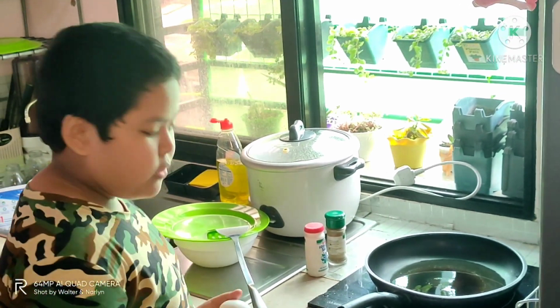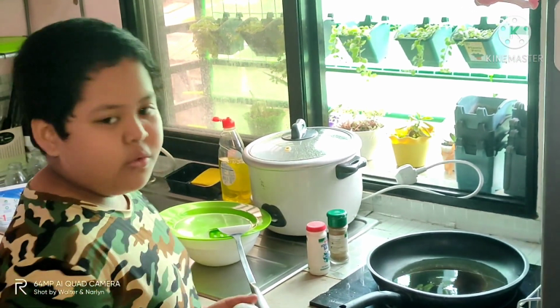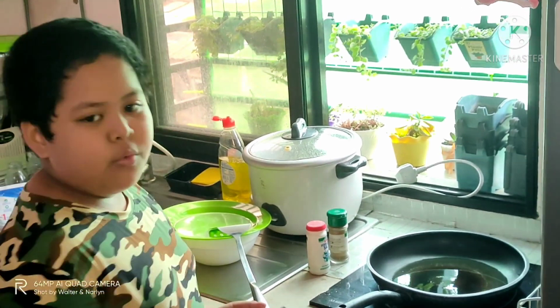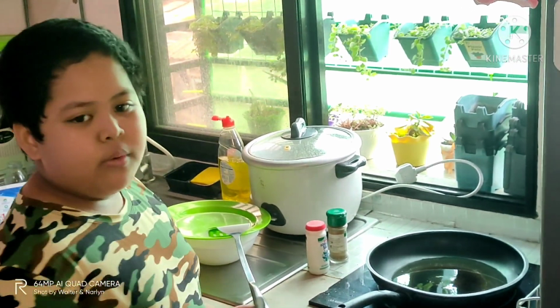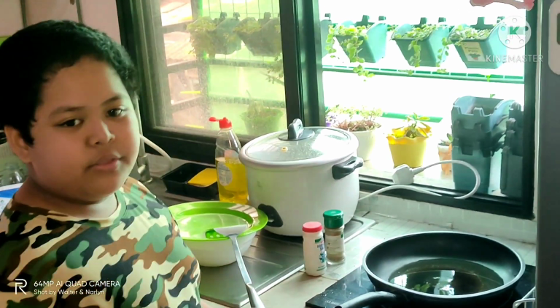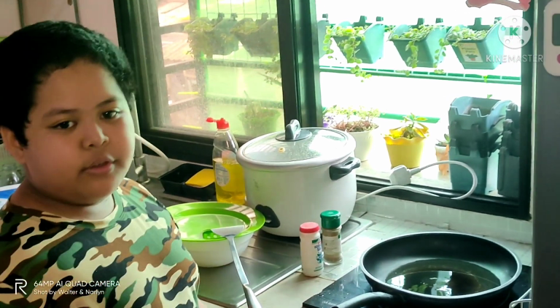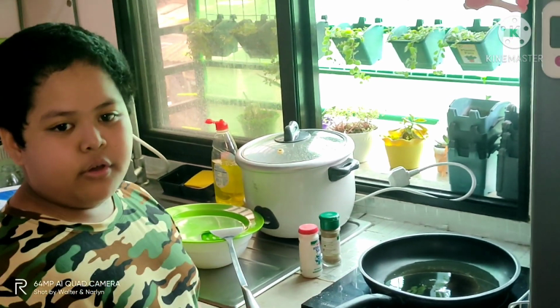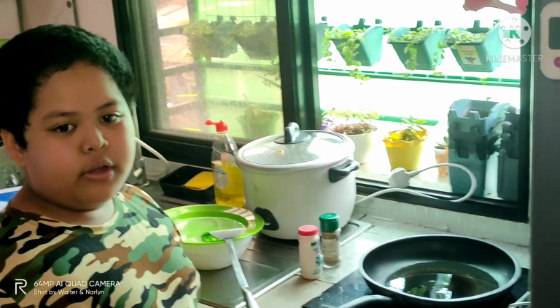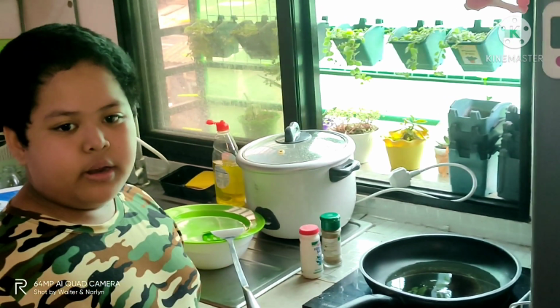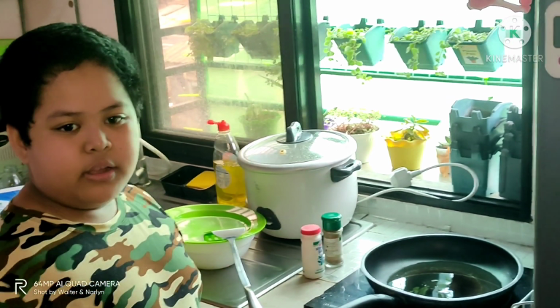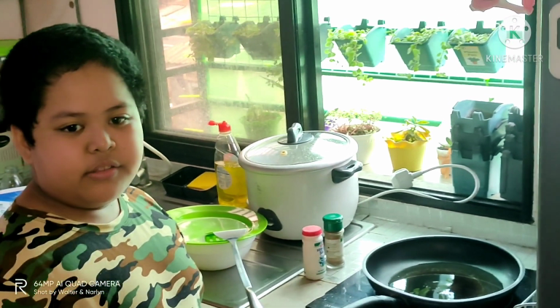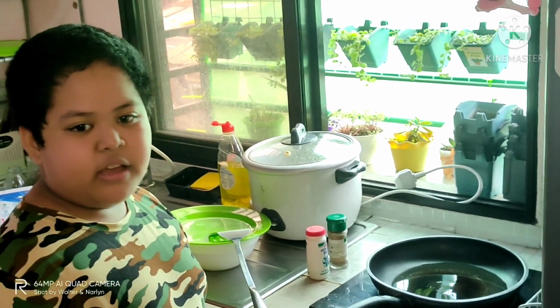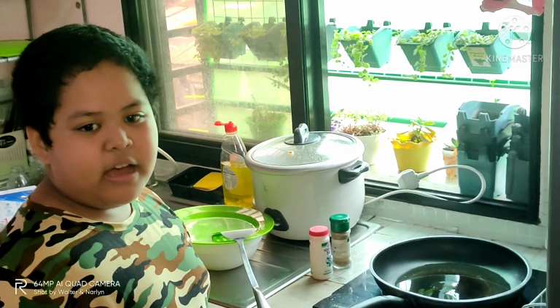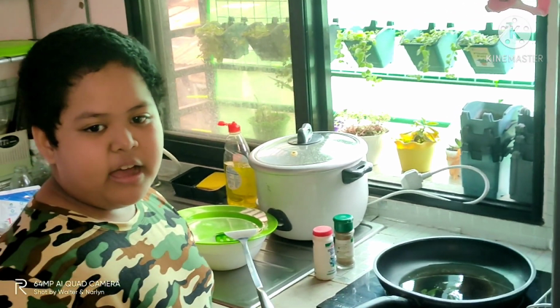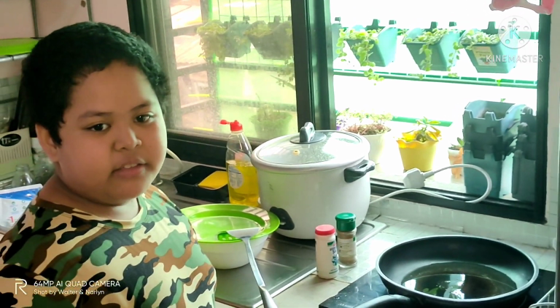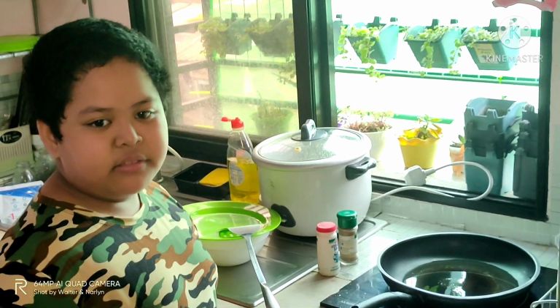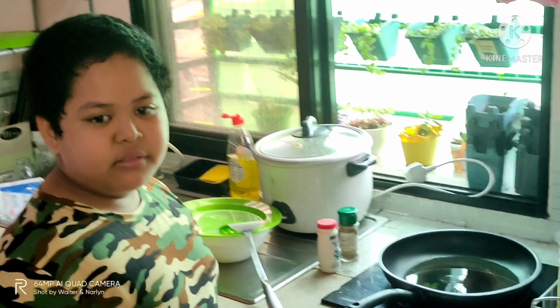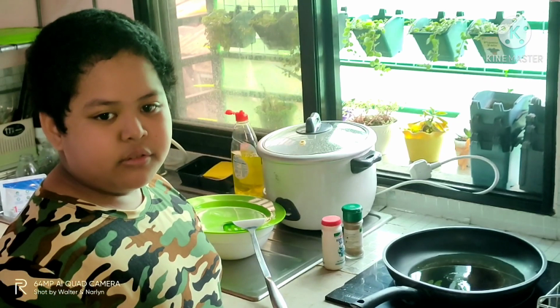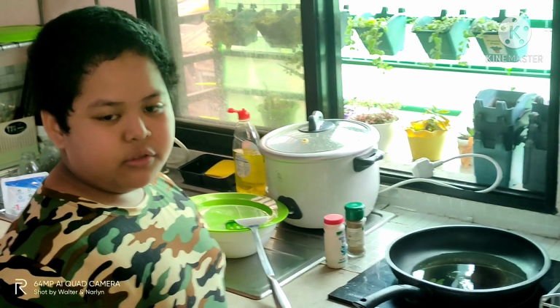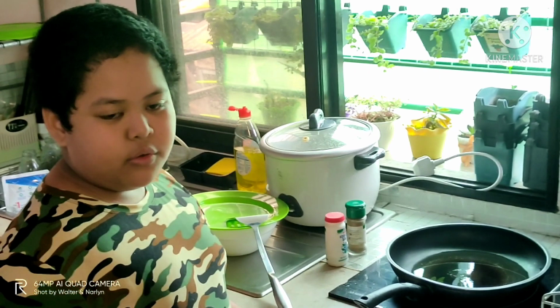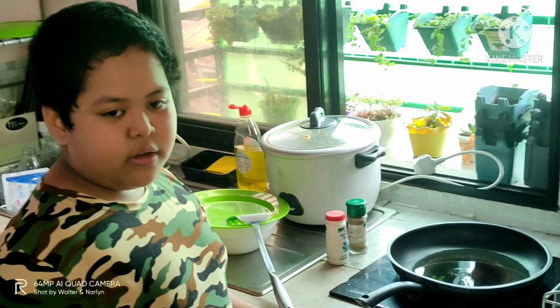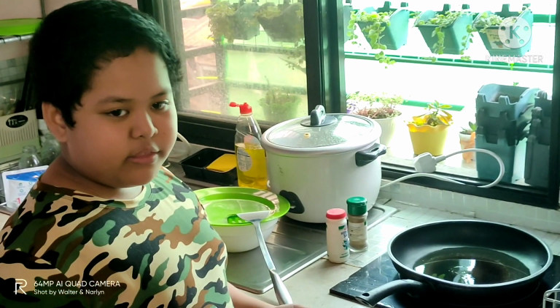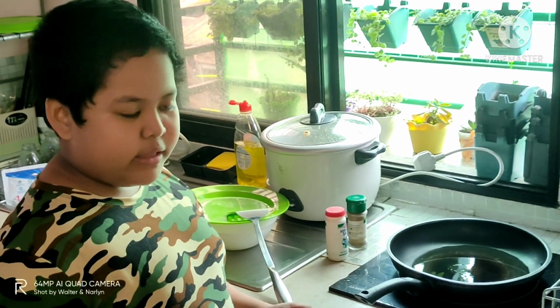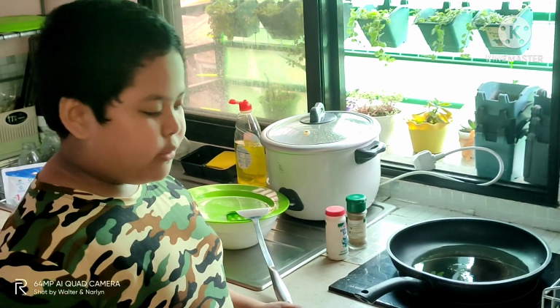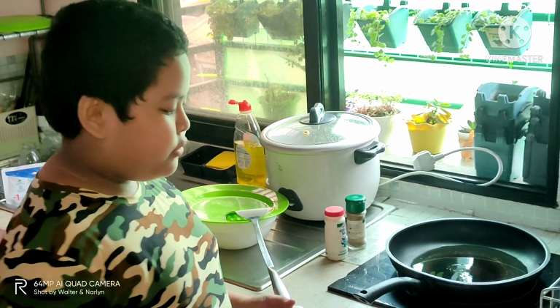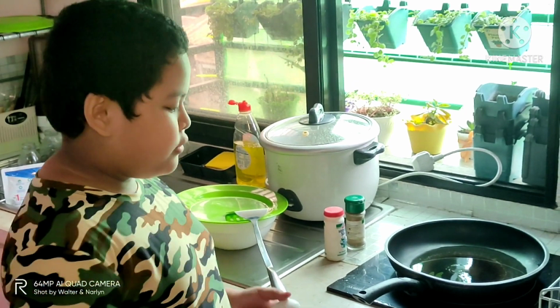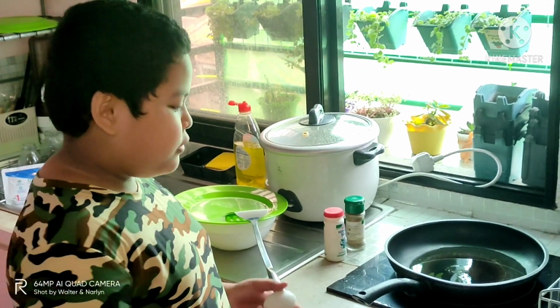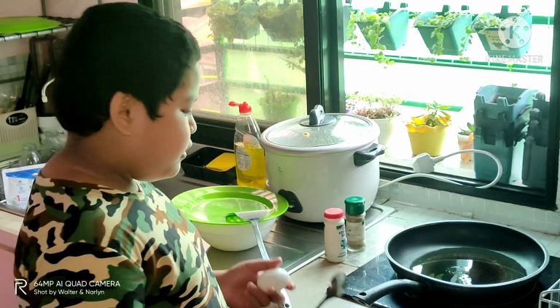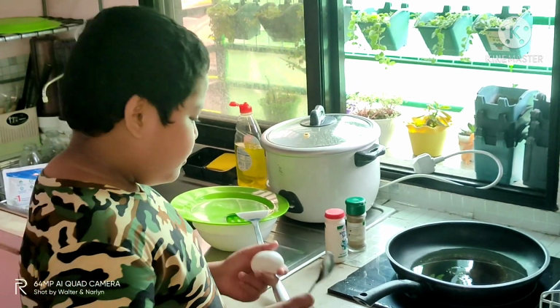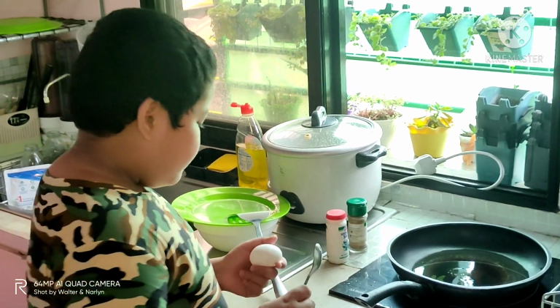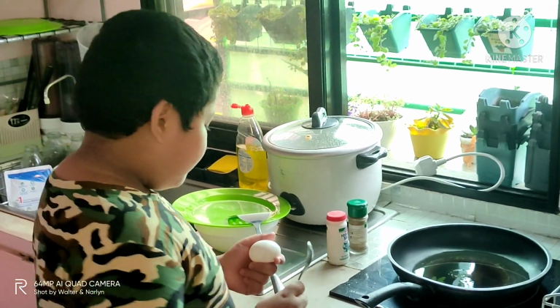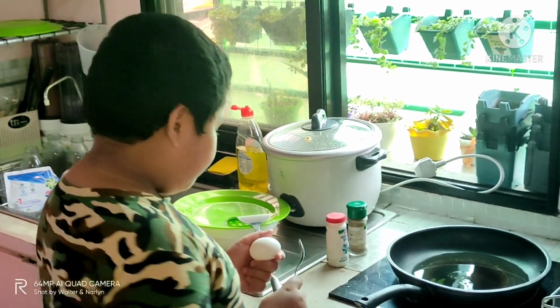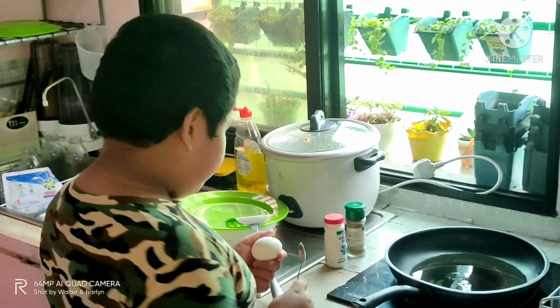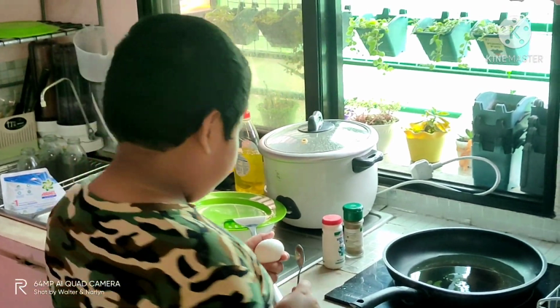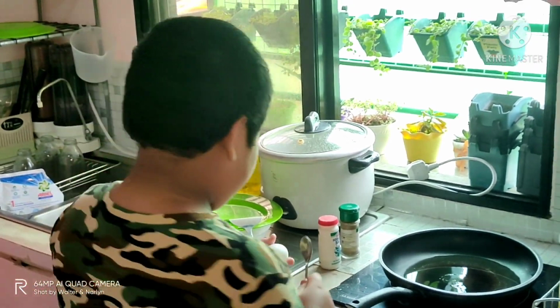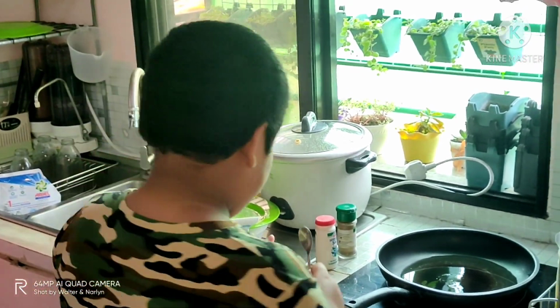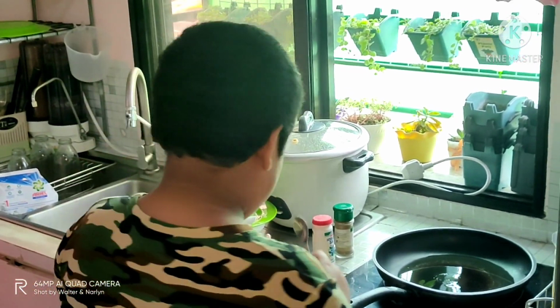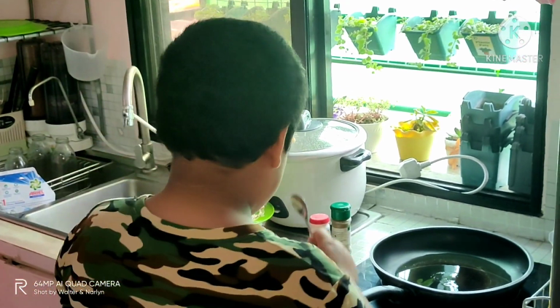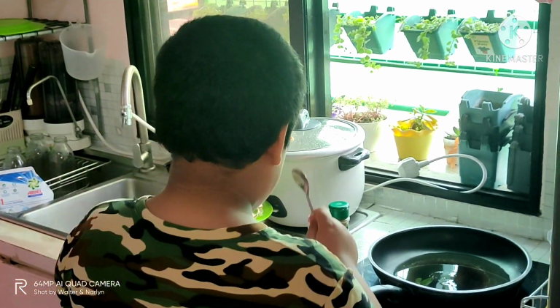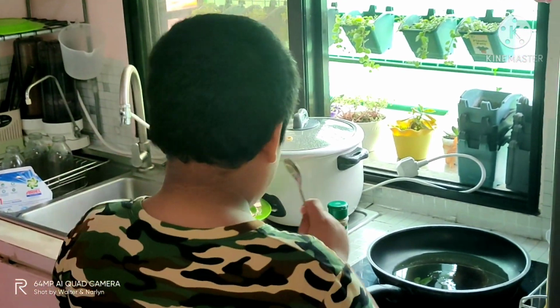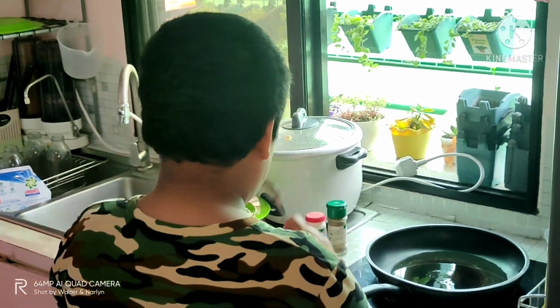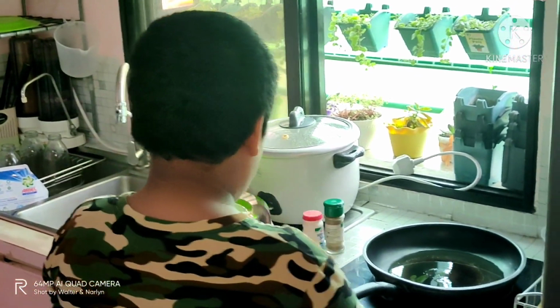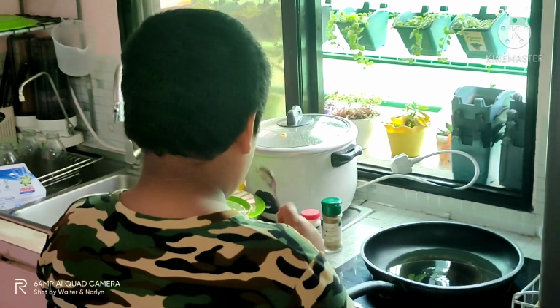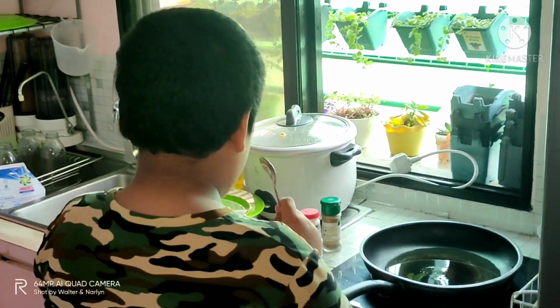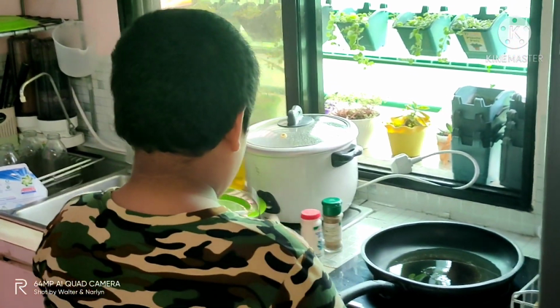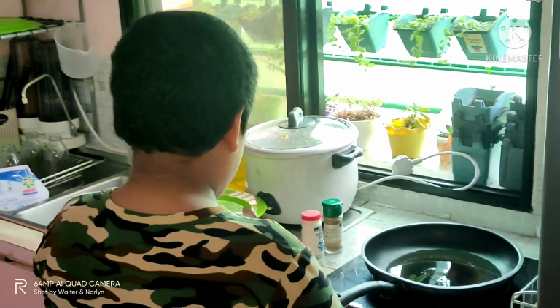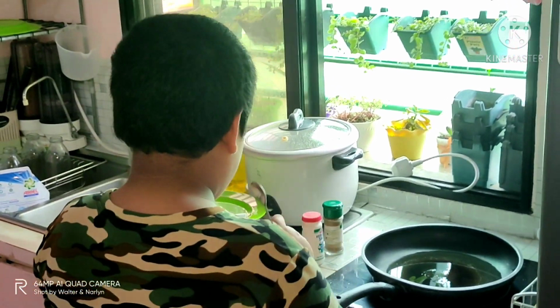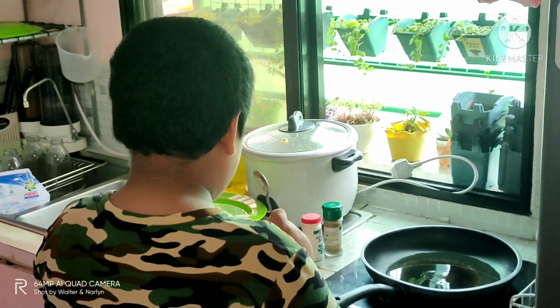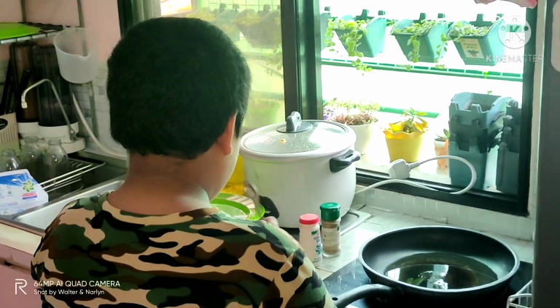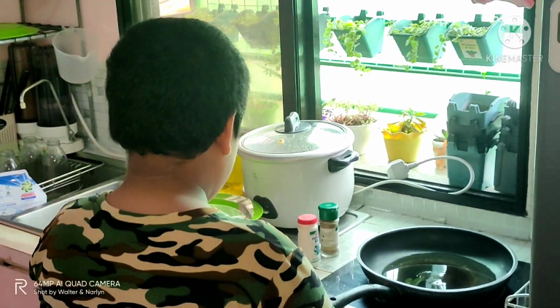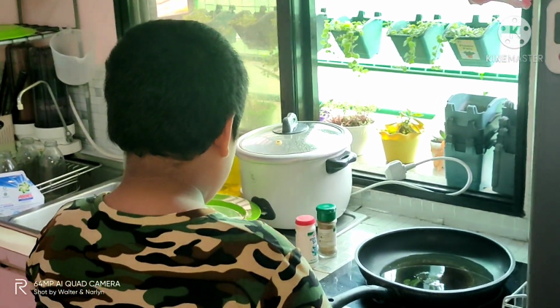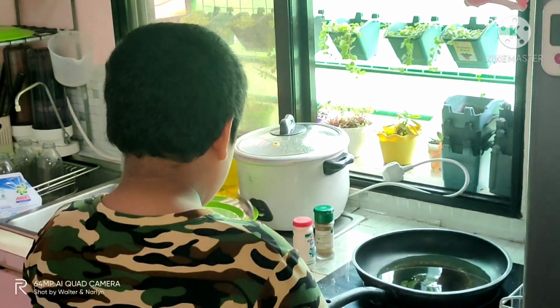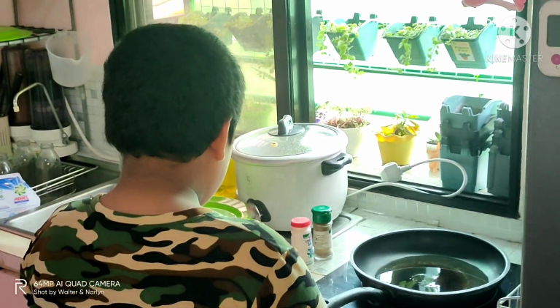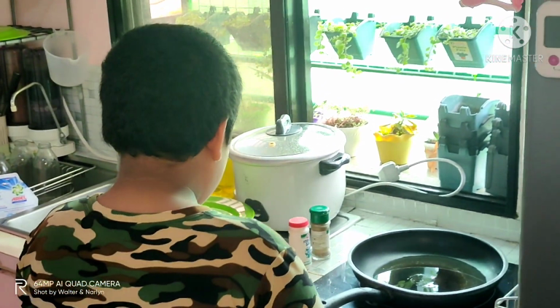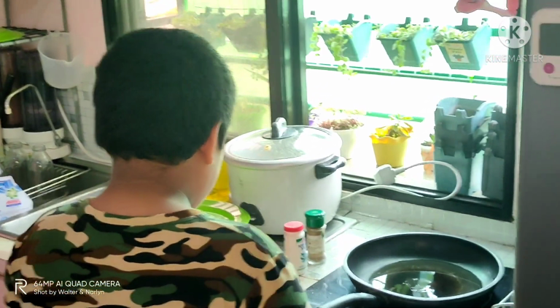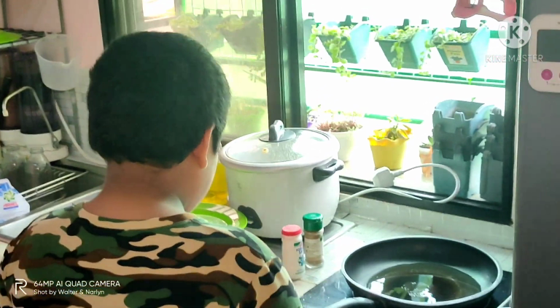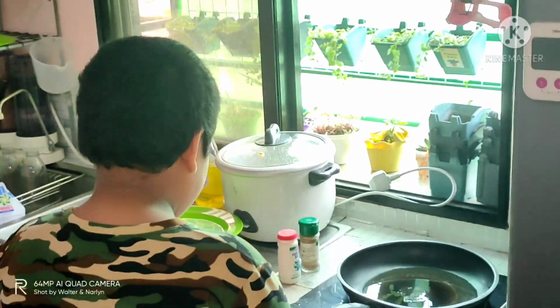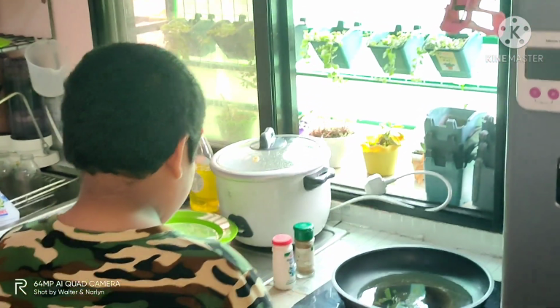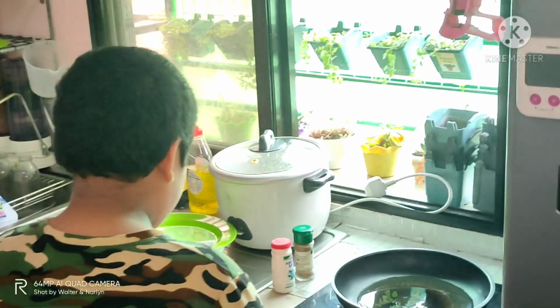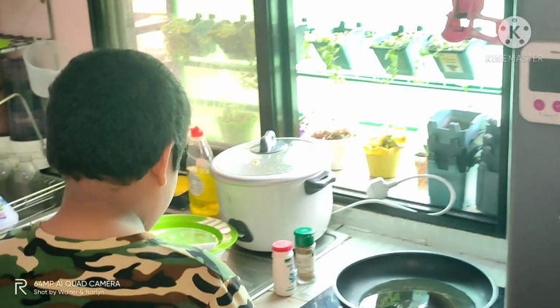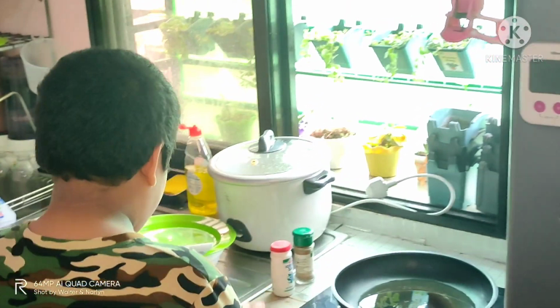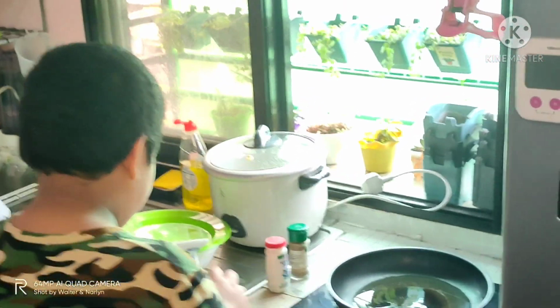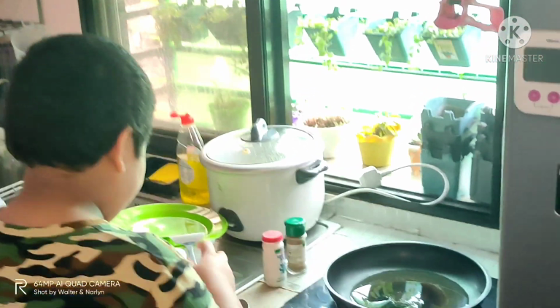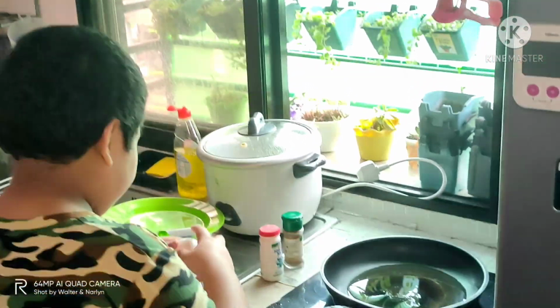When the oil is hot, you can now crack your eggs into the pan.